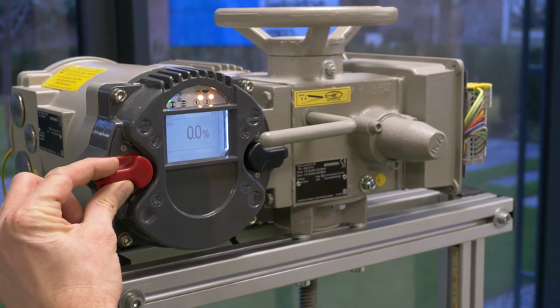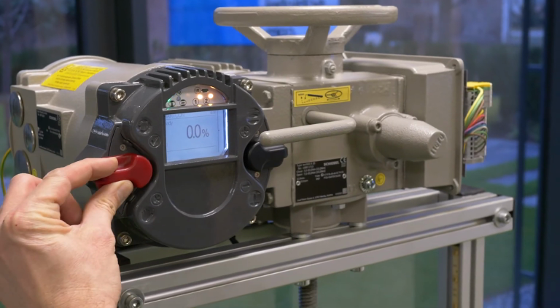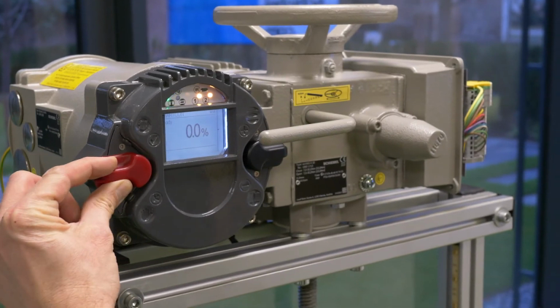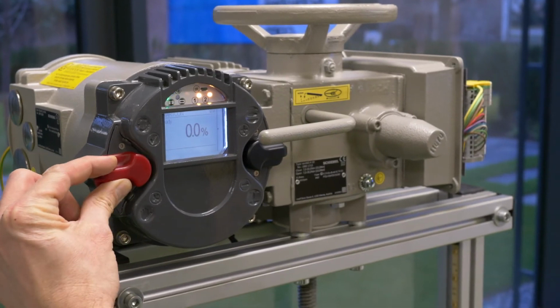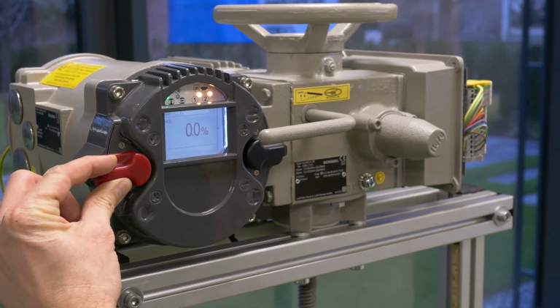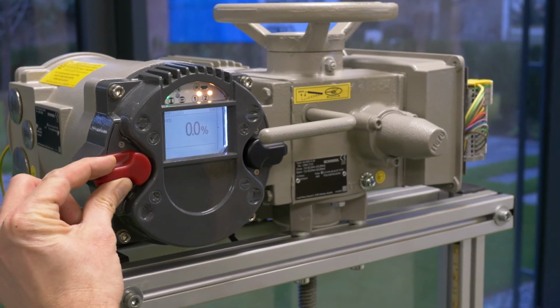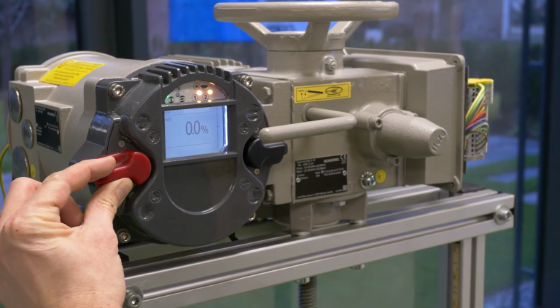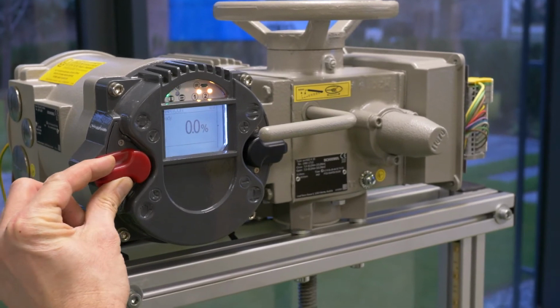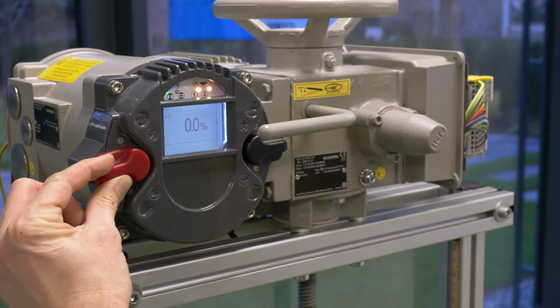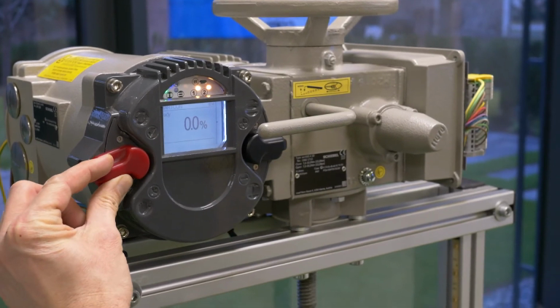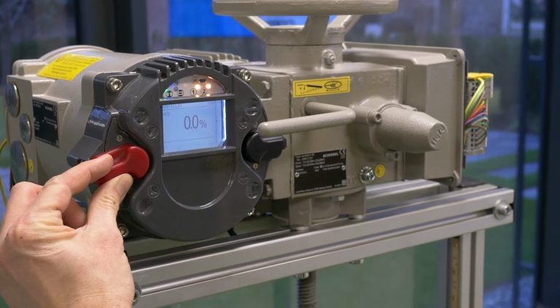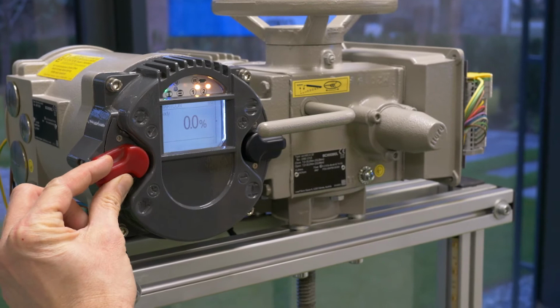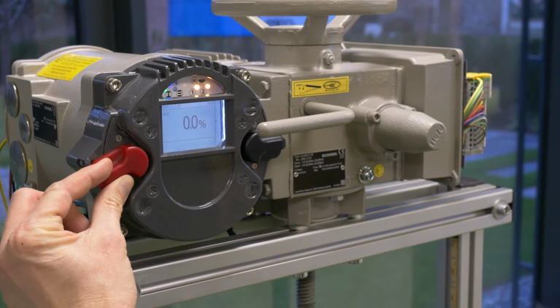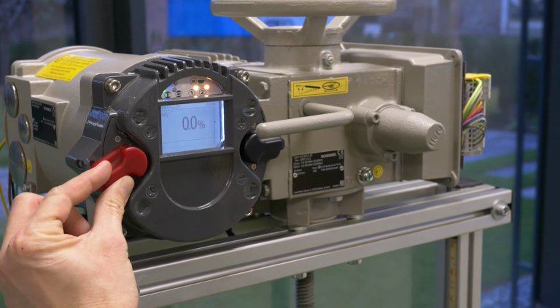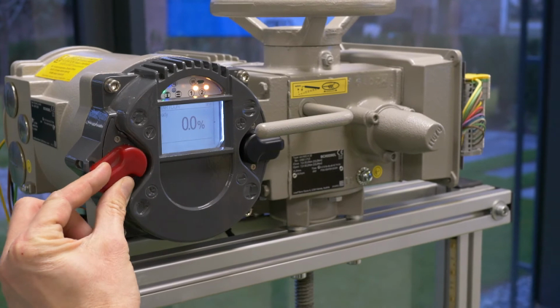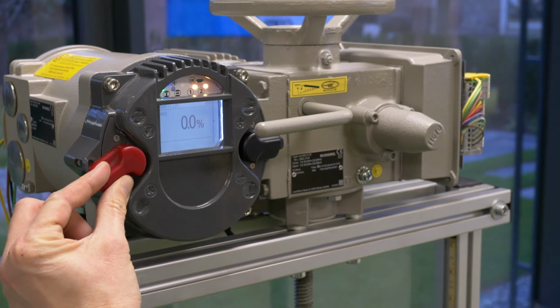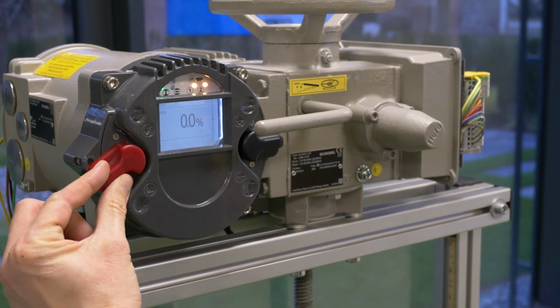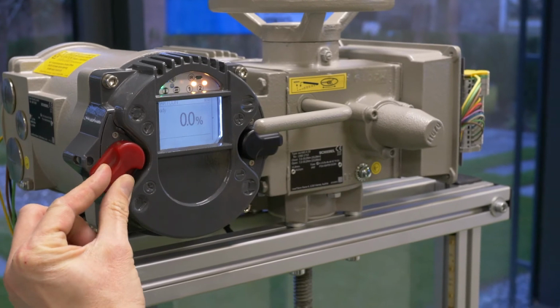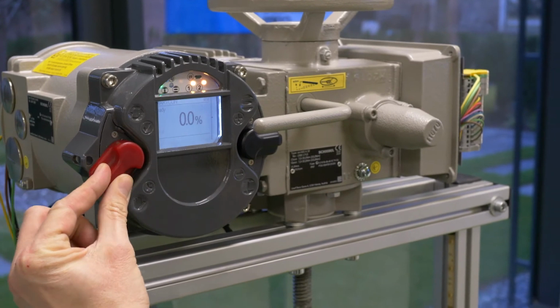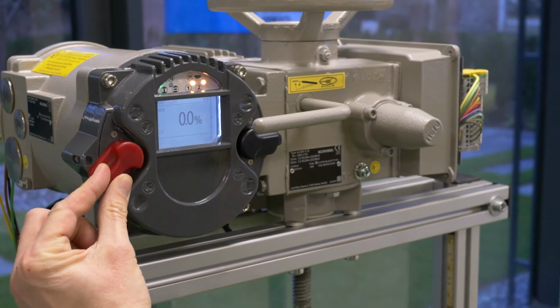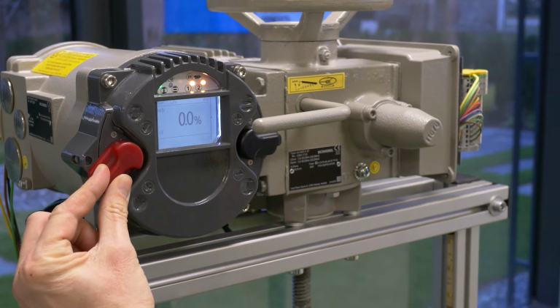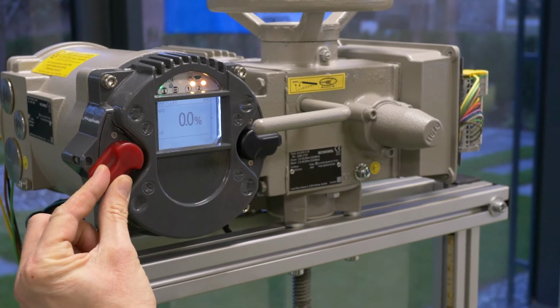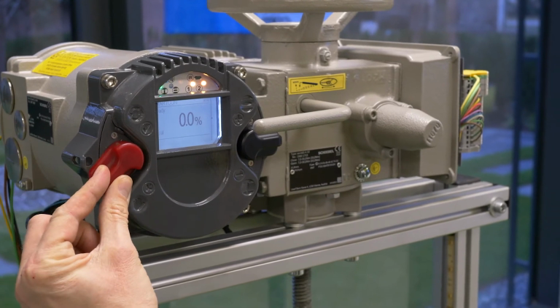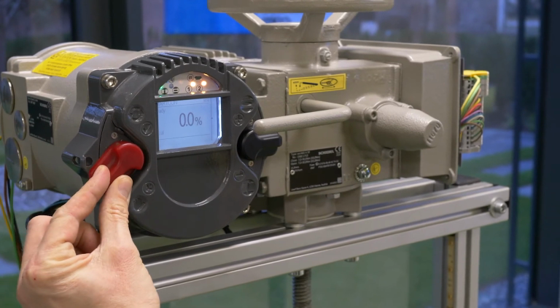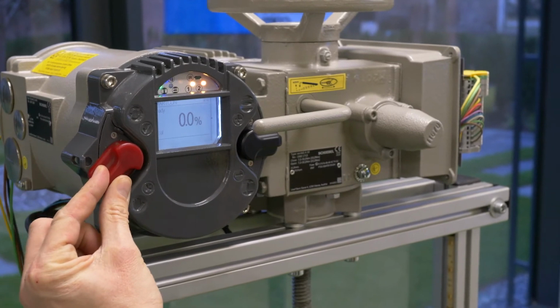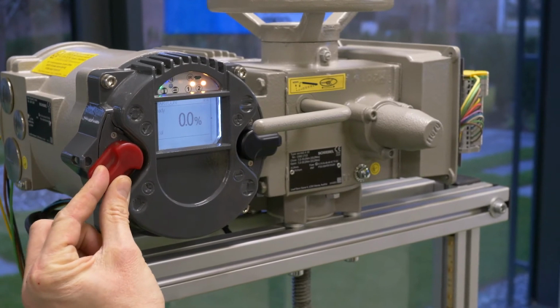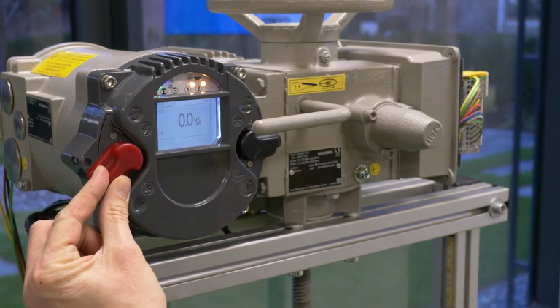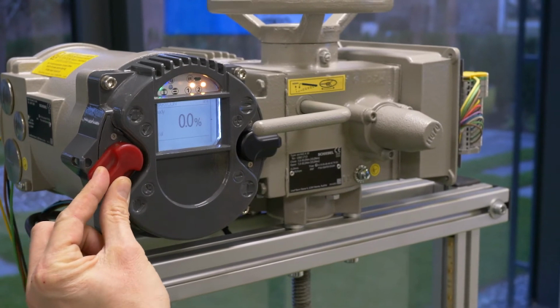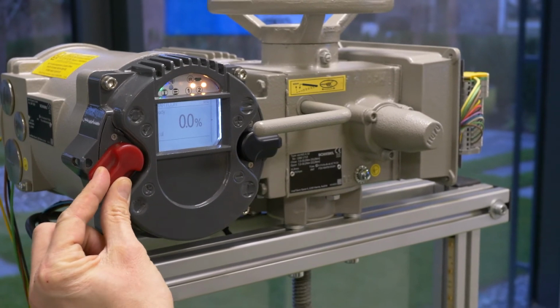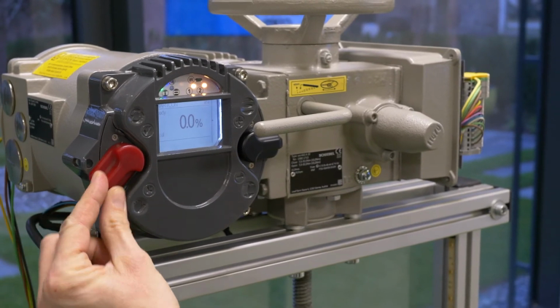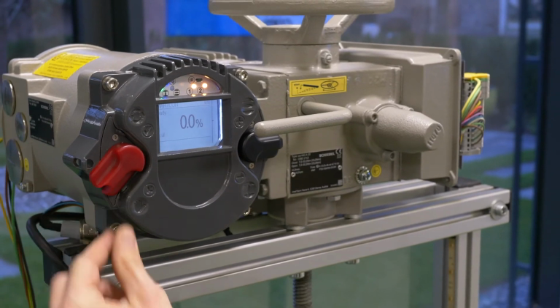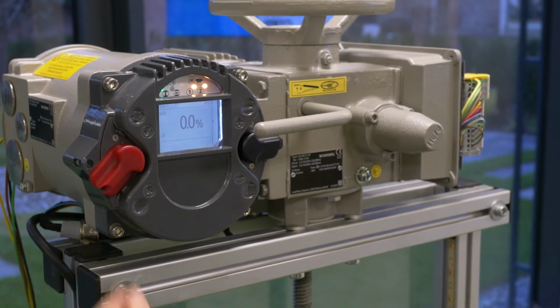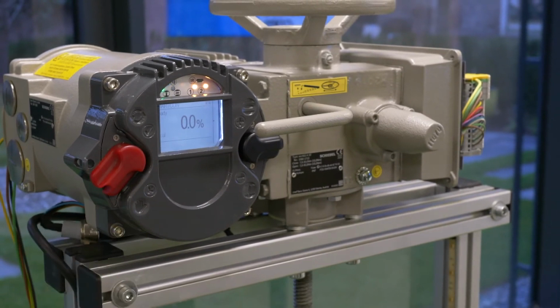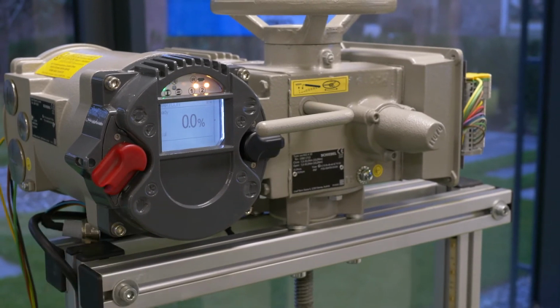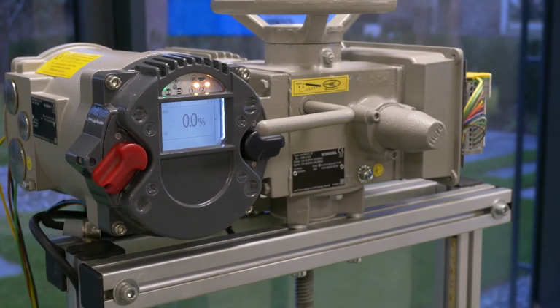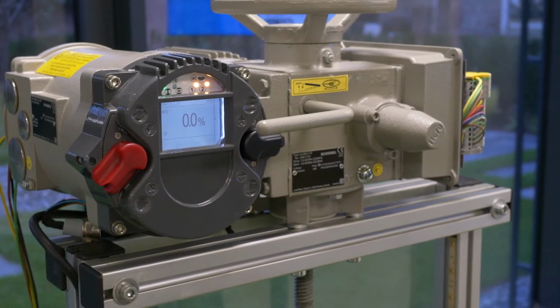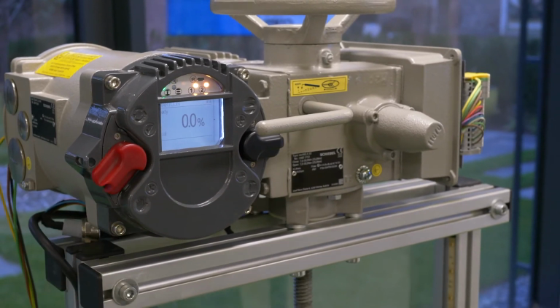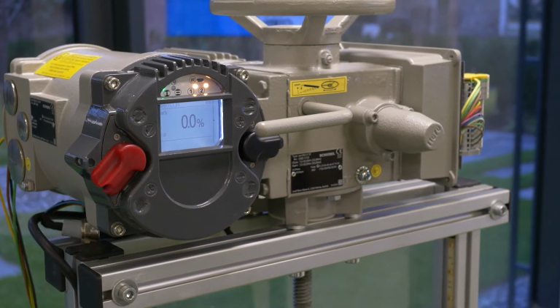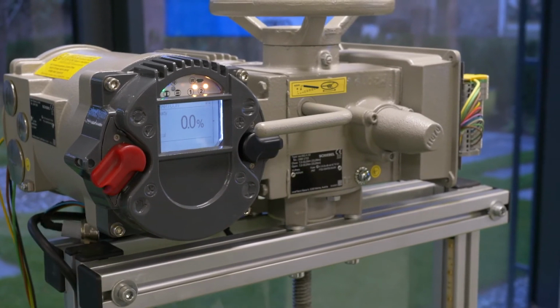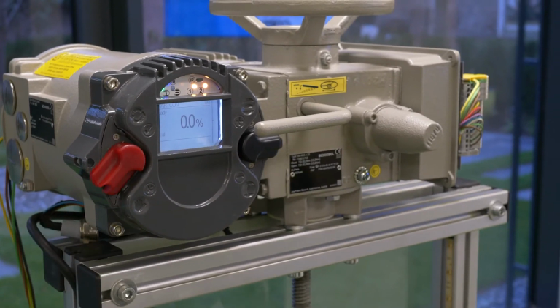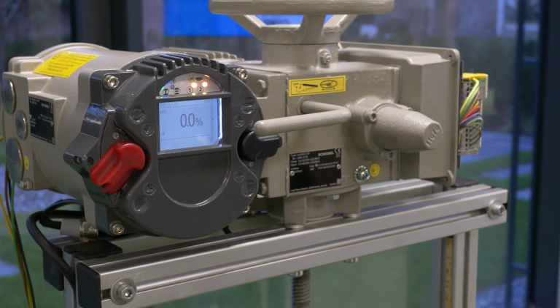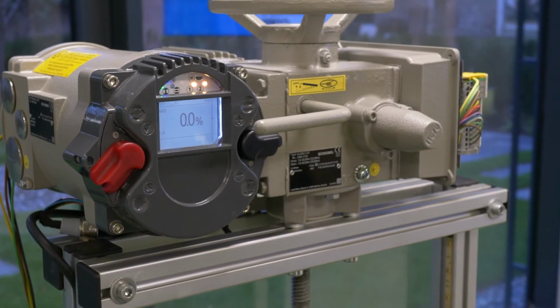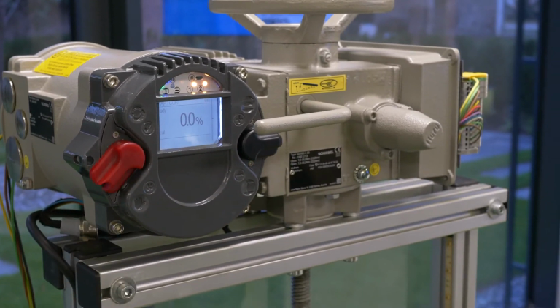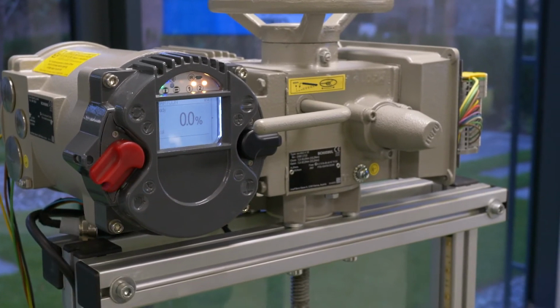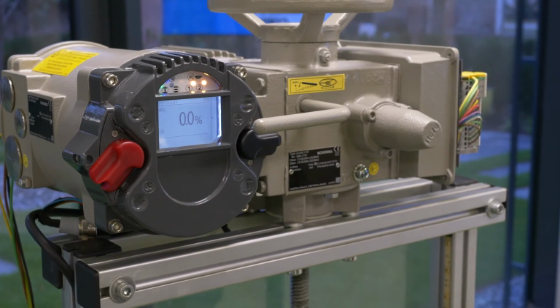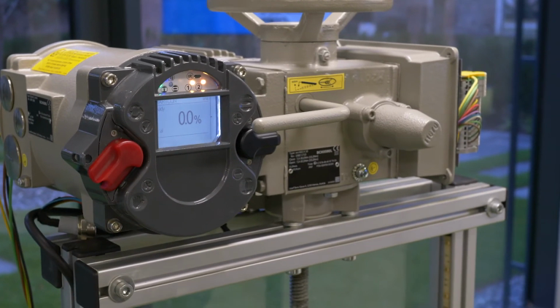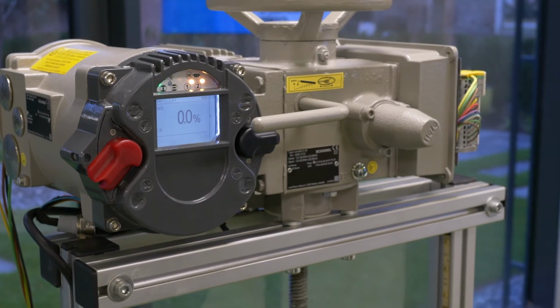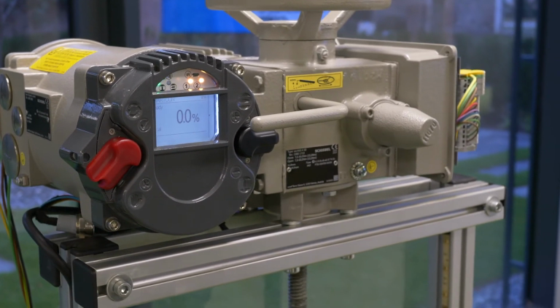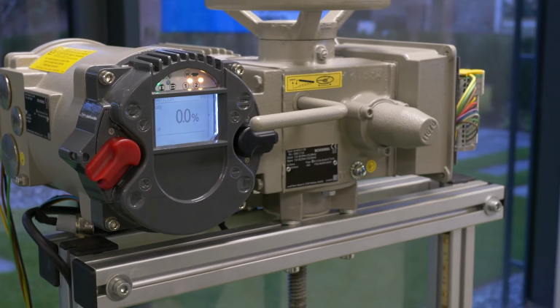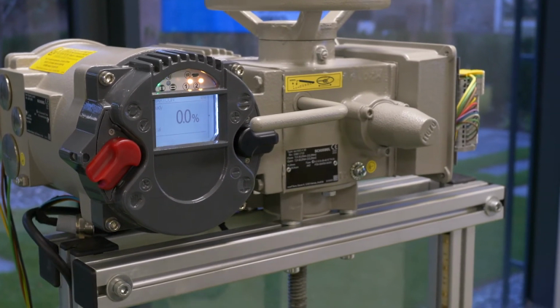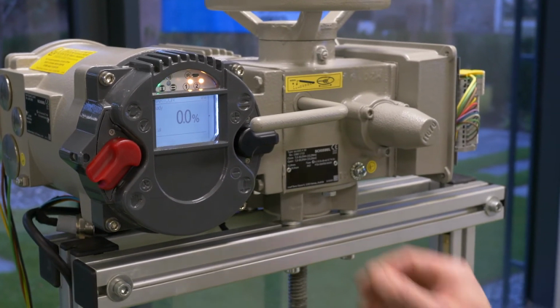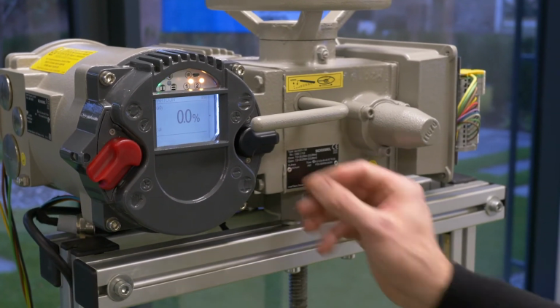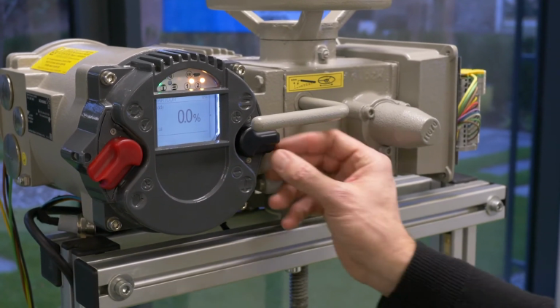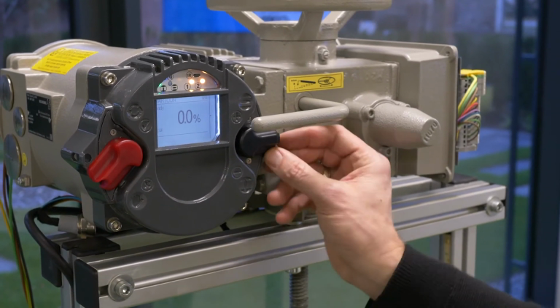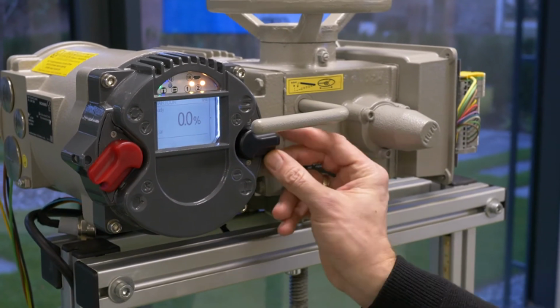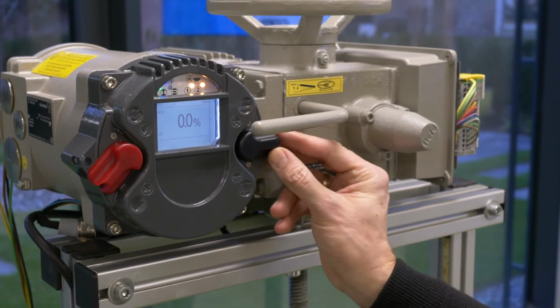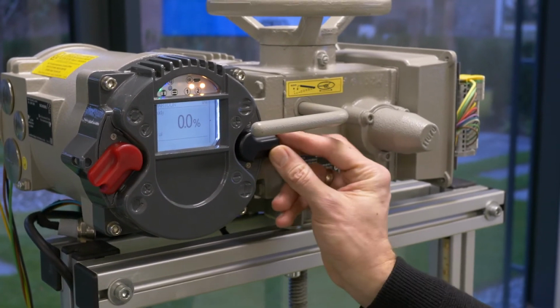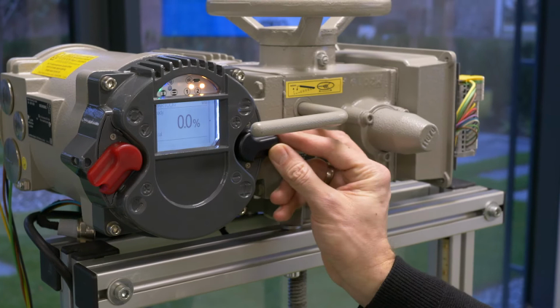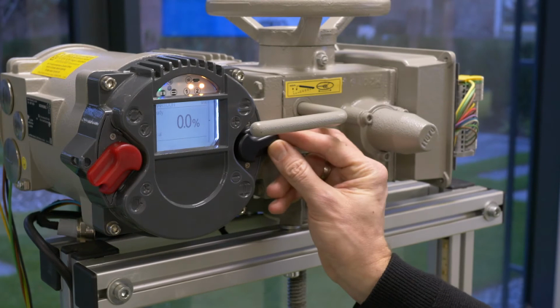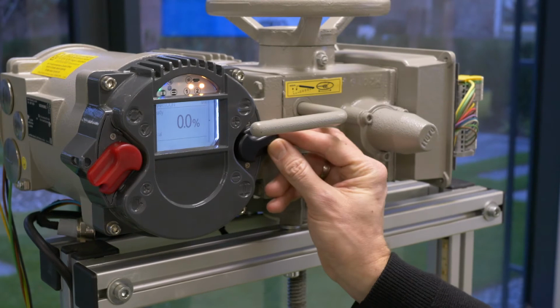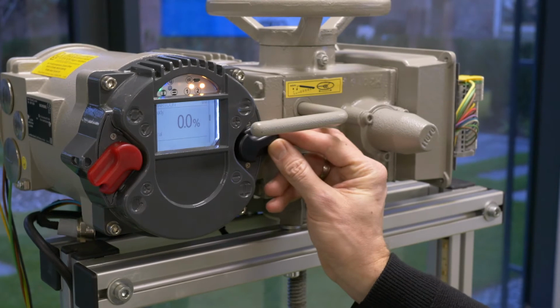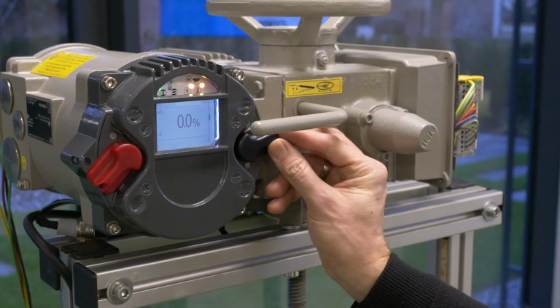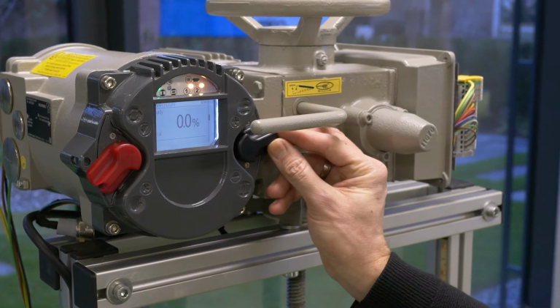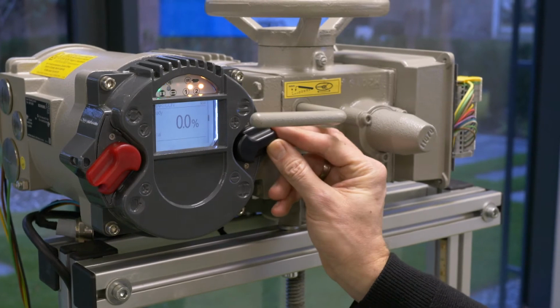Now open the valve electrically and stop before you reach the mechanical end limit.